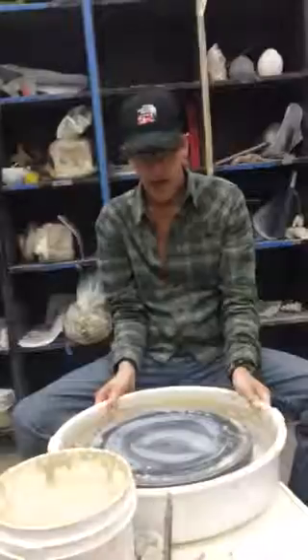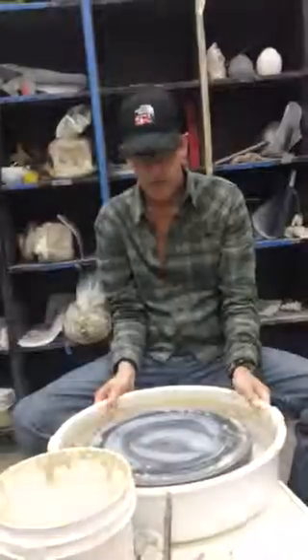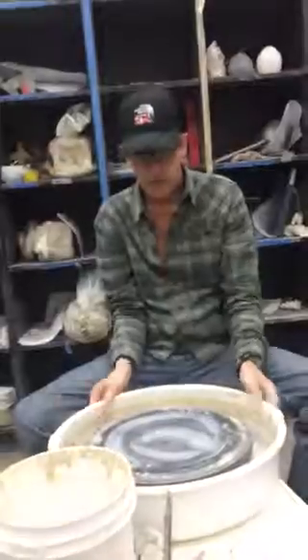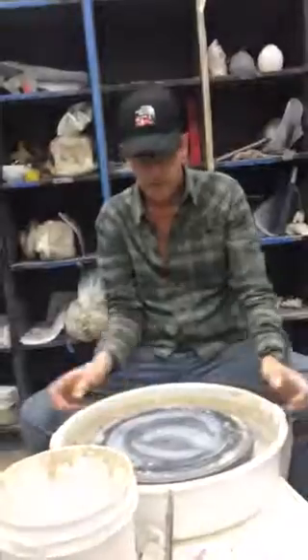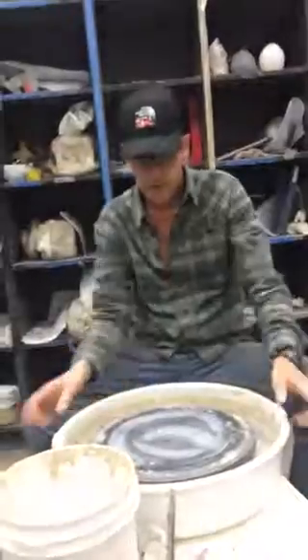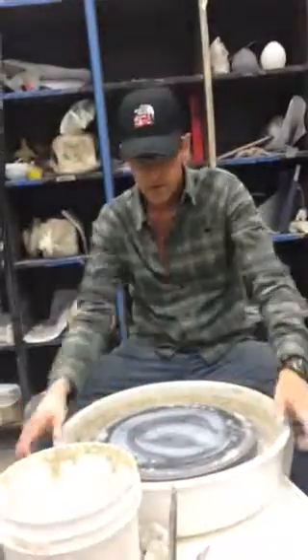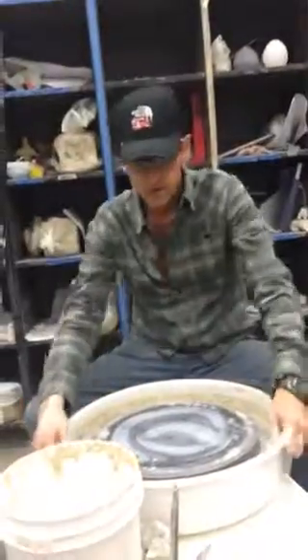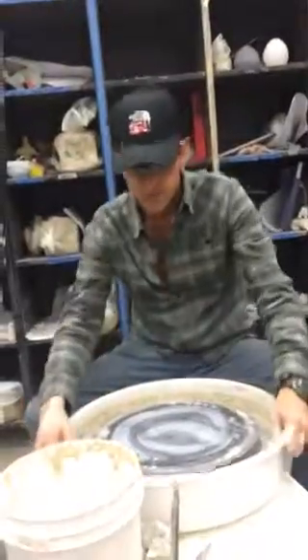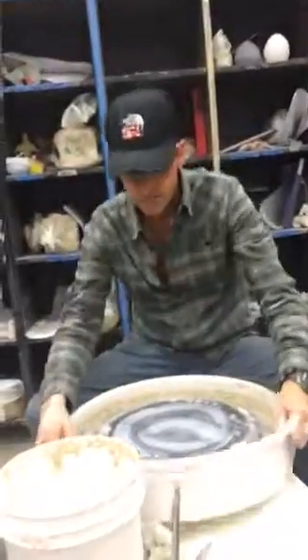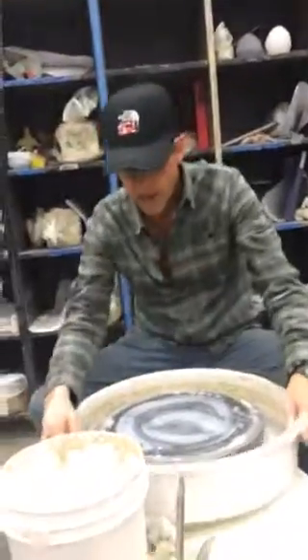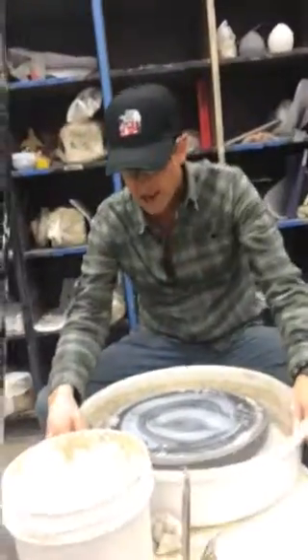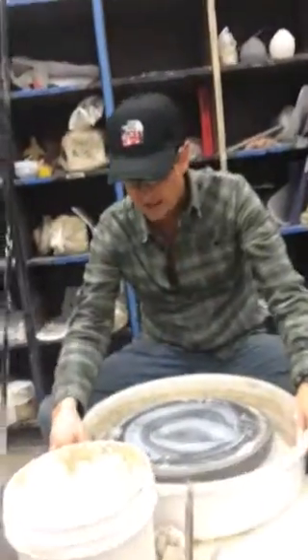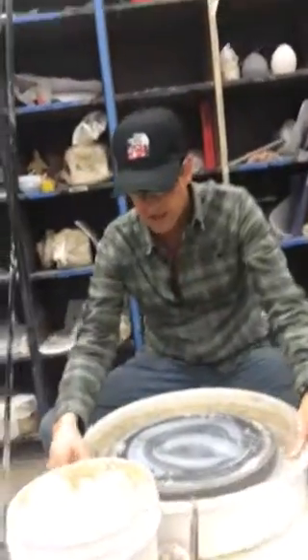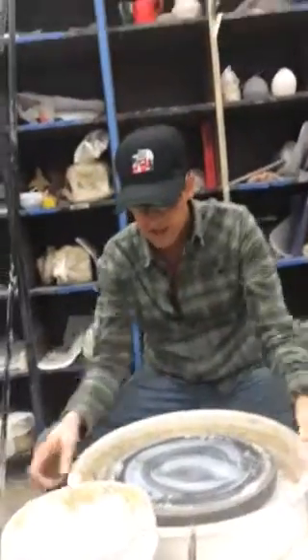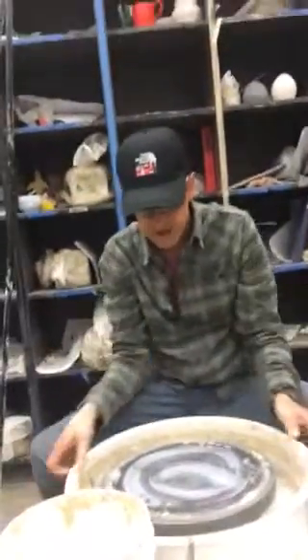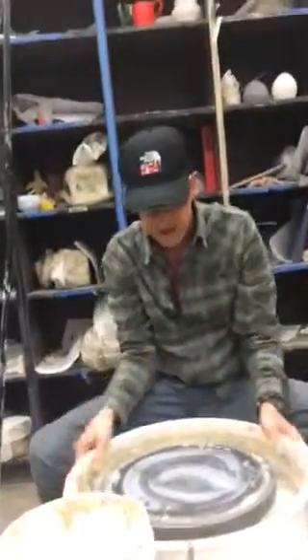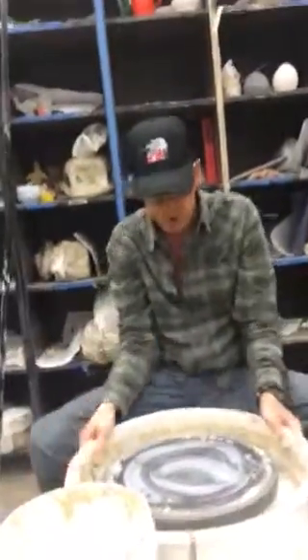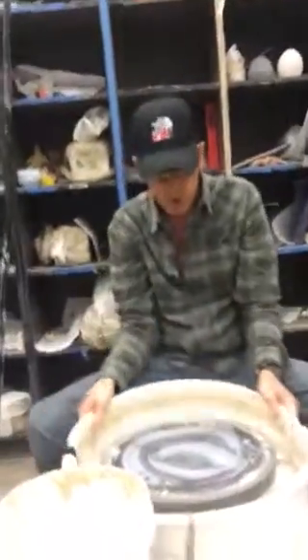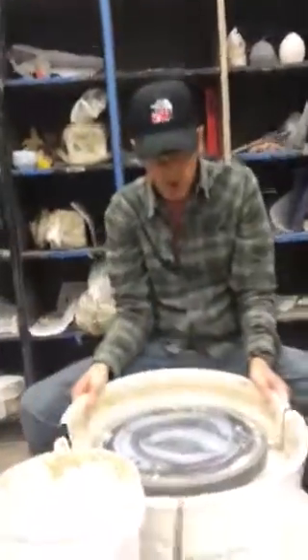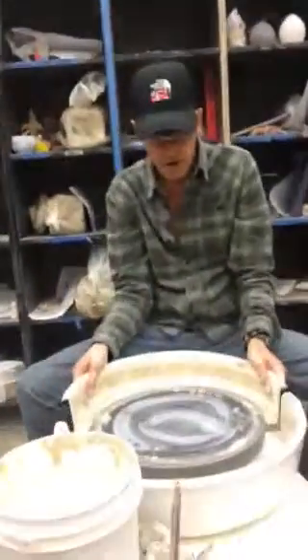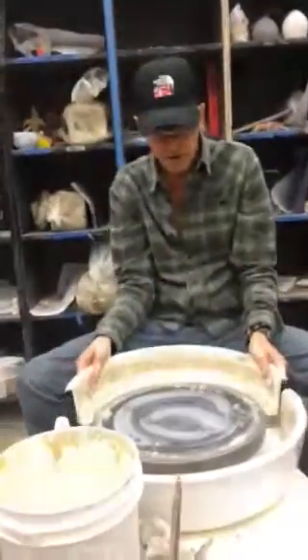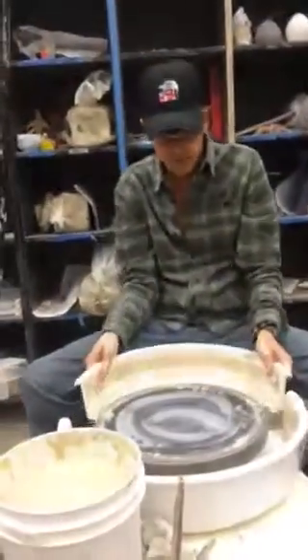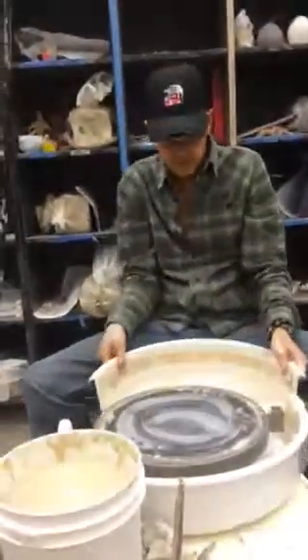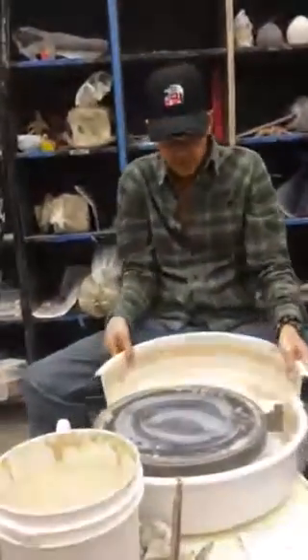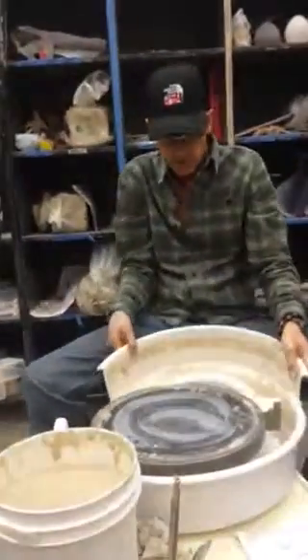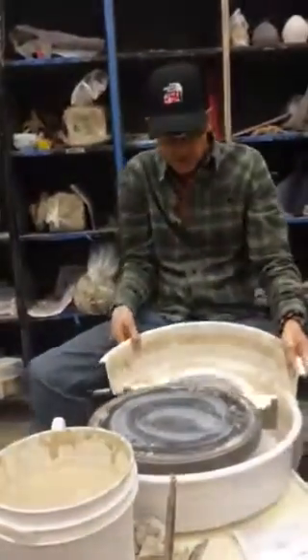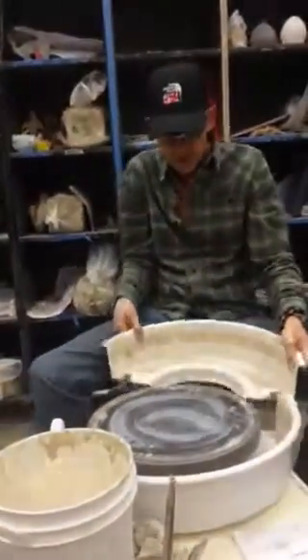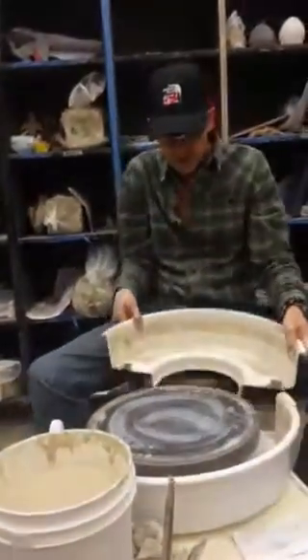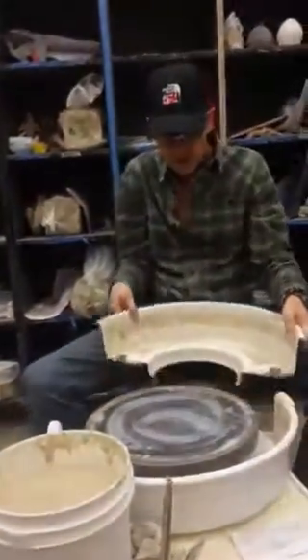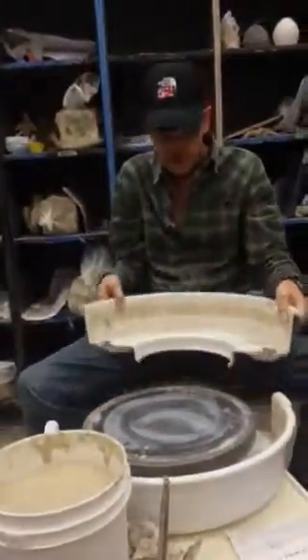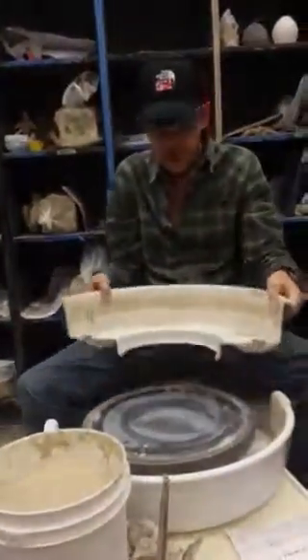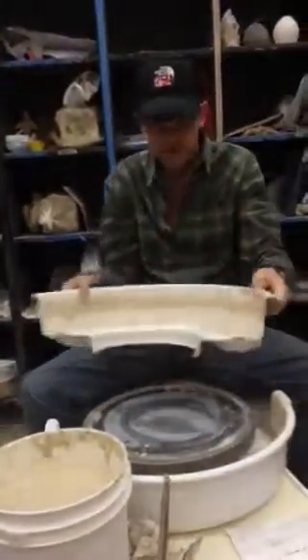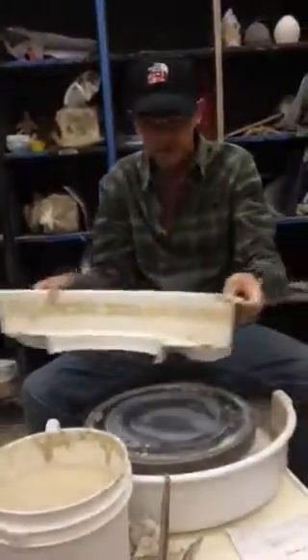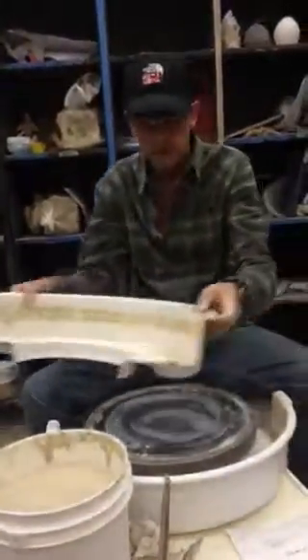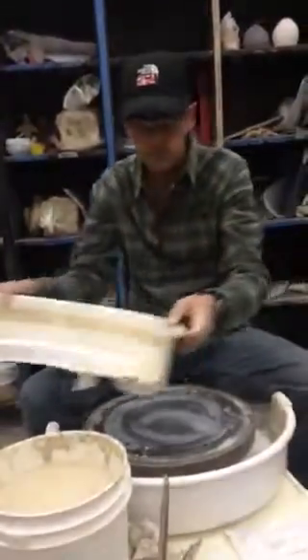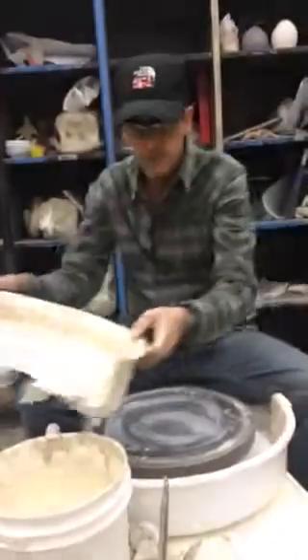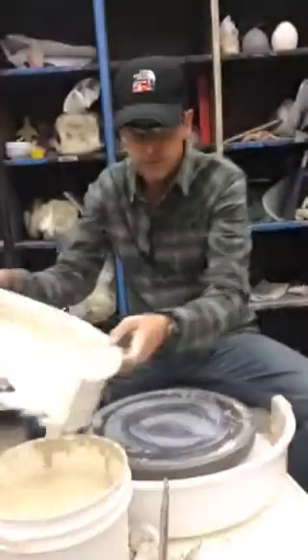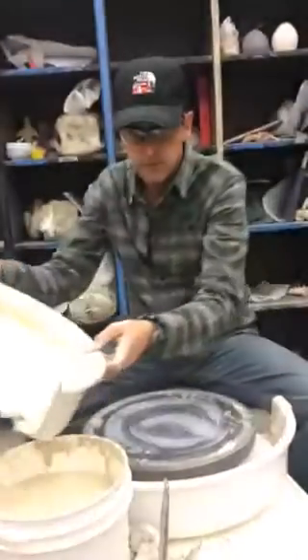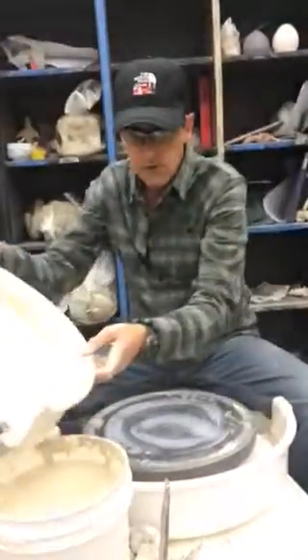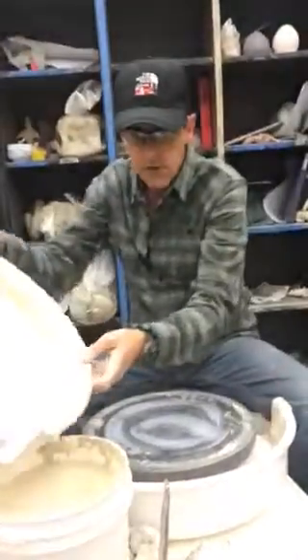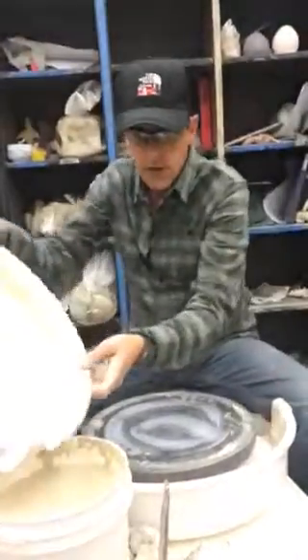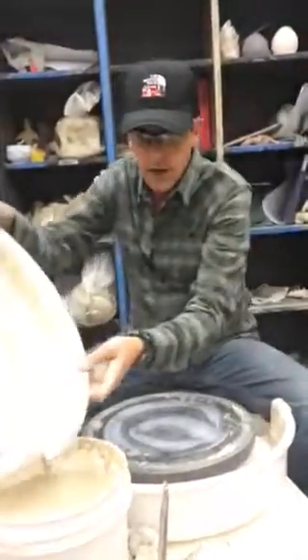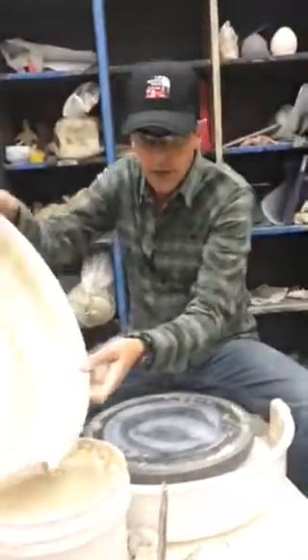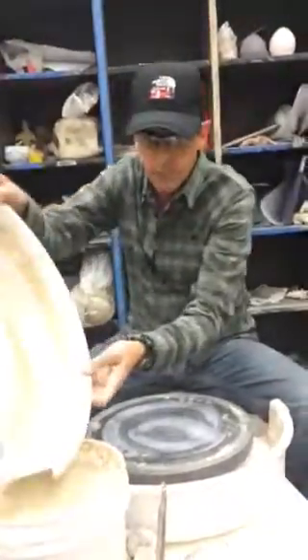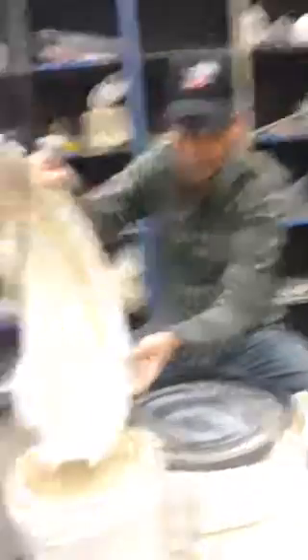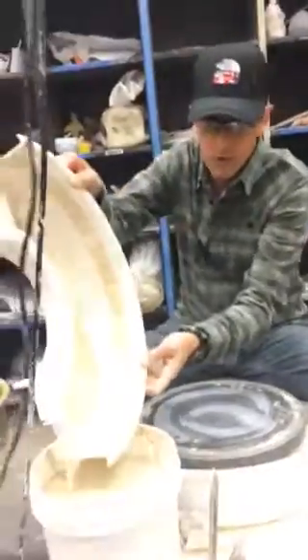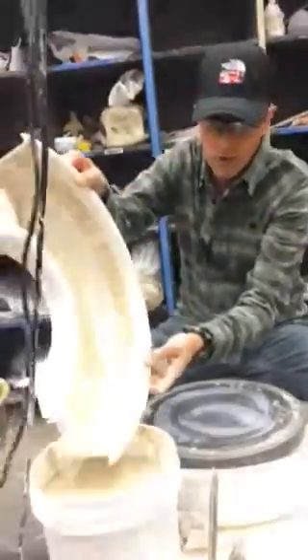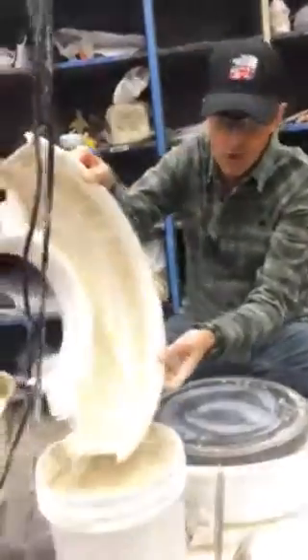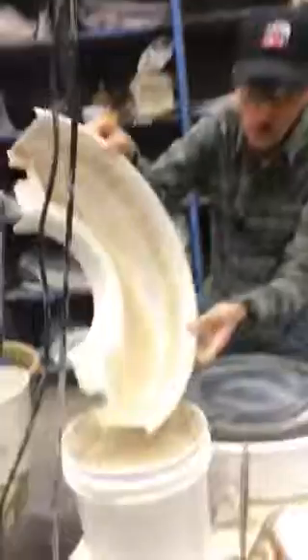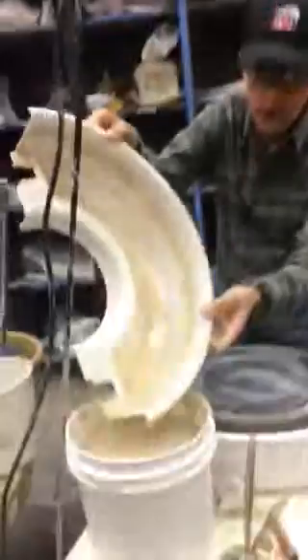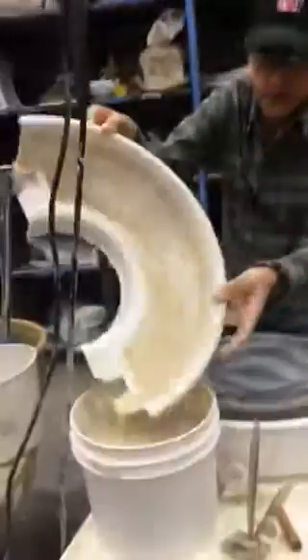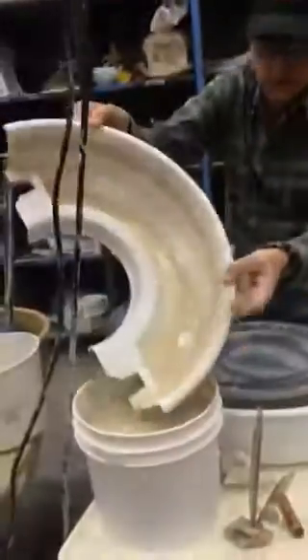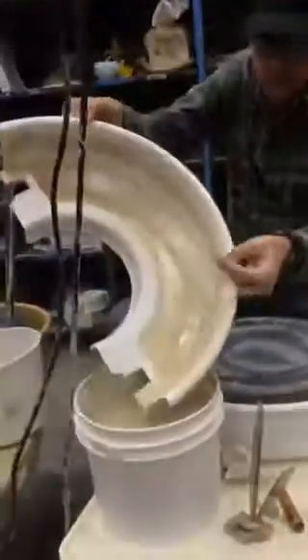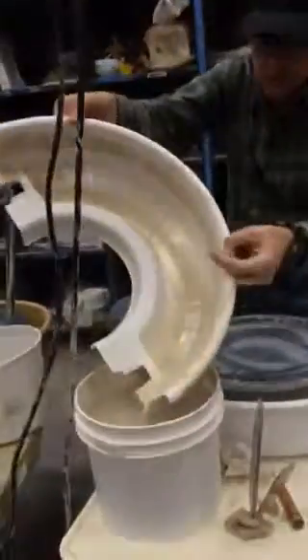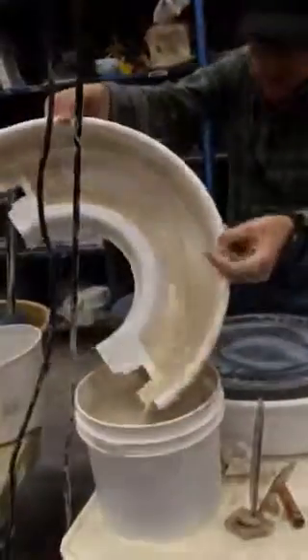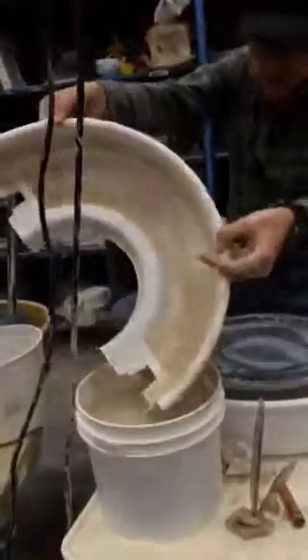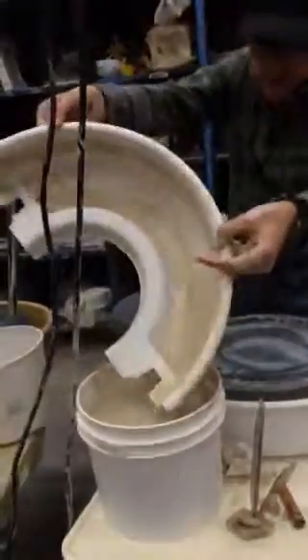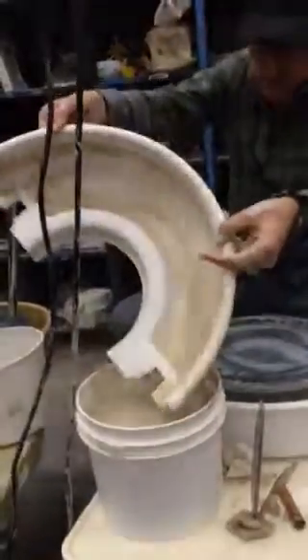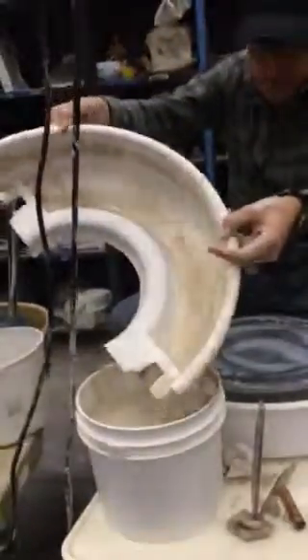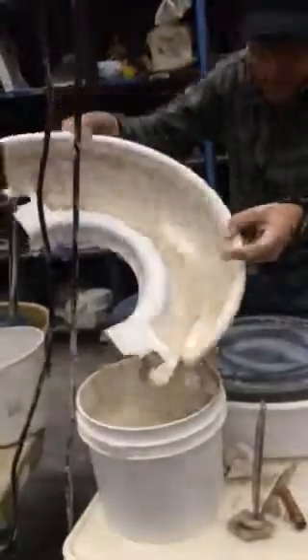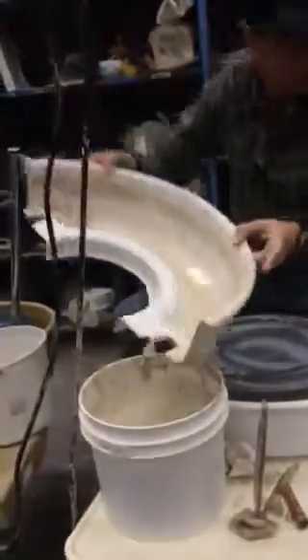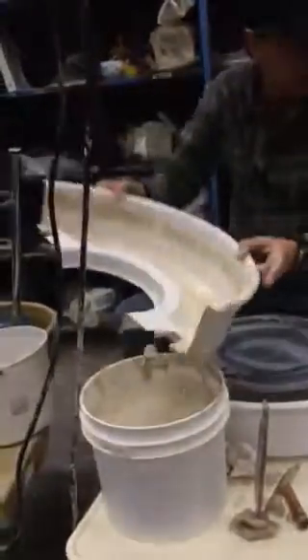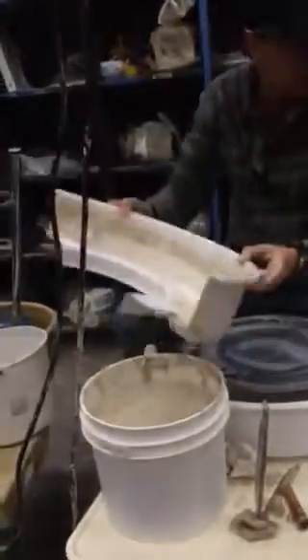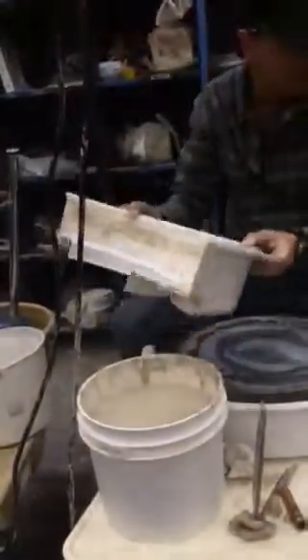I have splash pans that come apart, and I pour the water and the slip into my bucket.